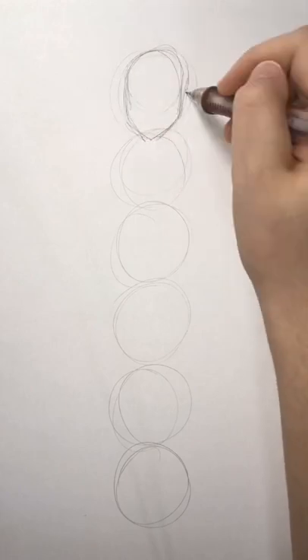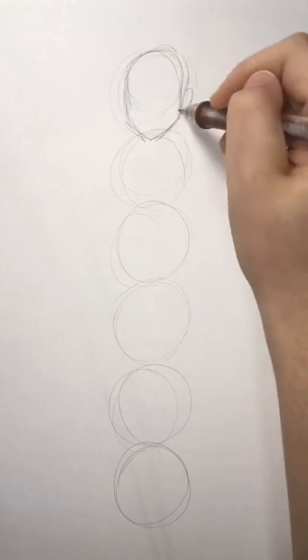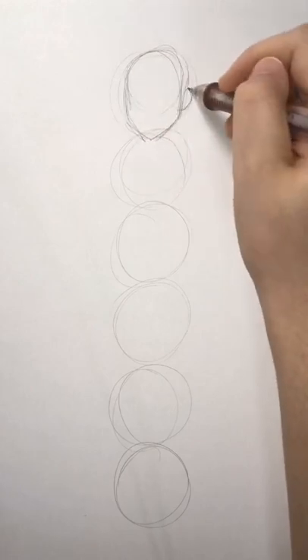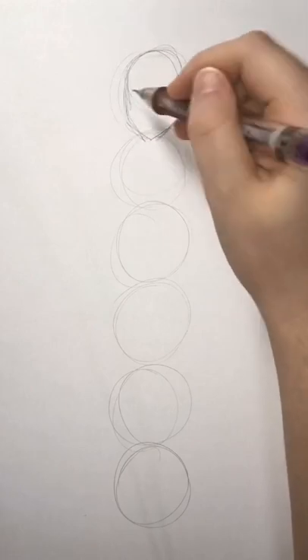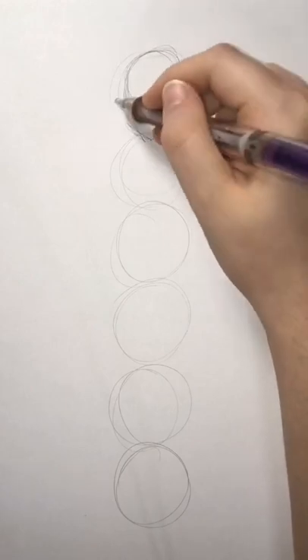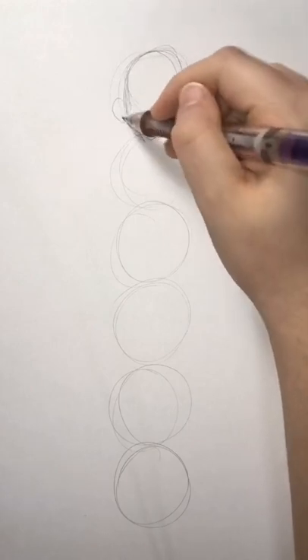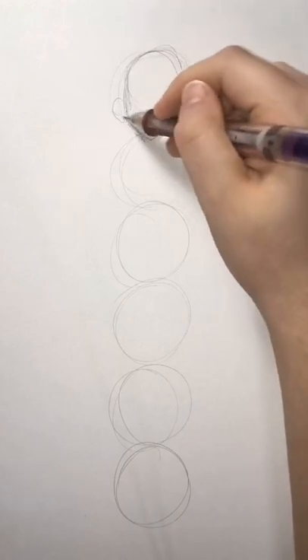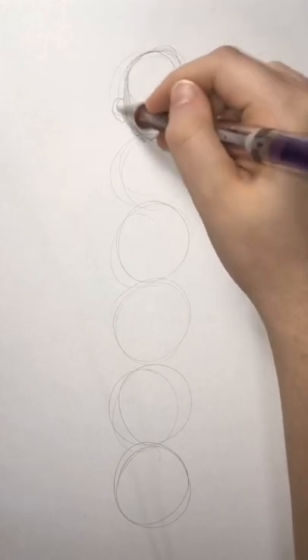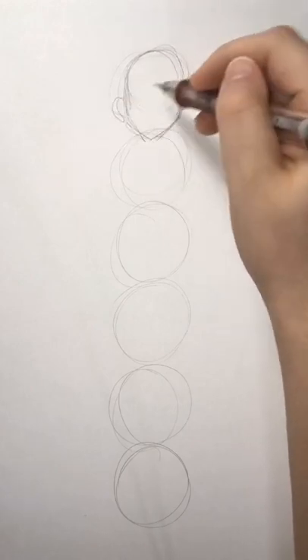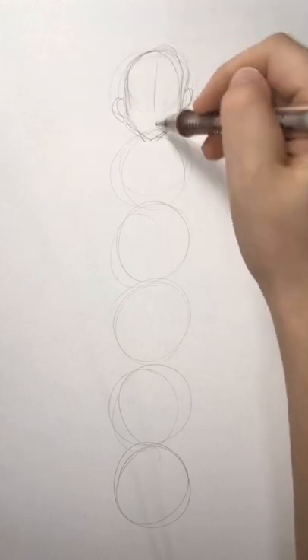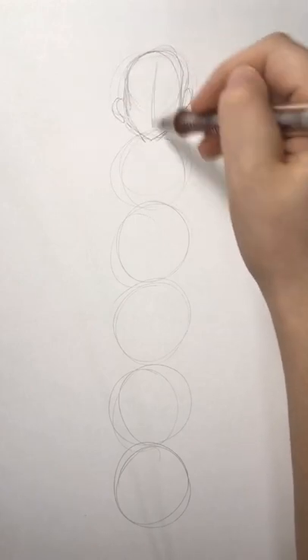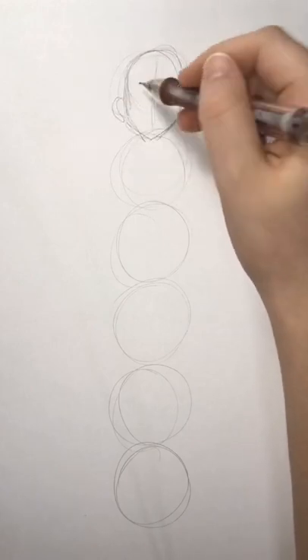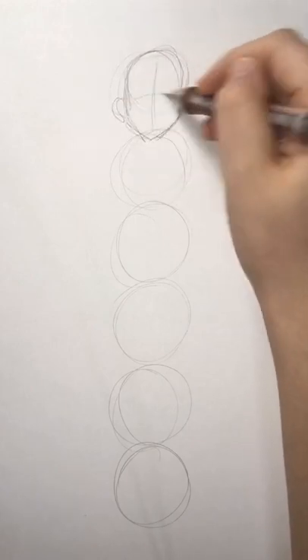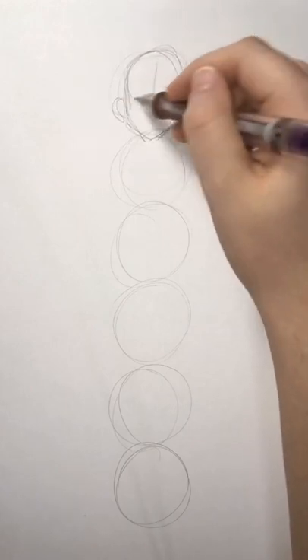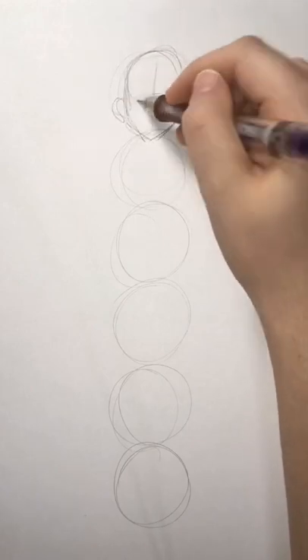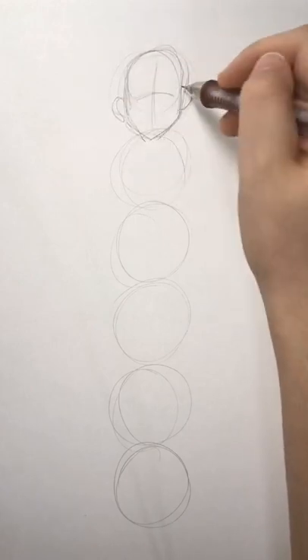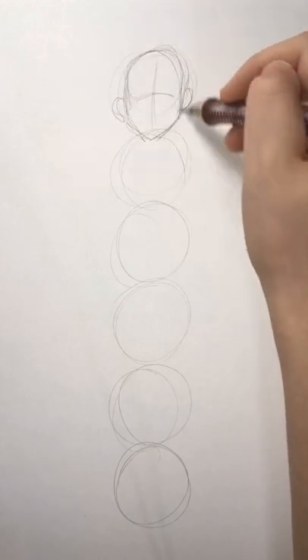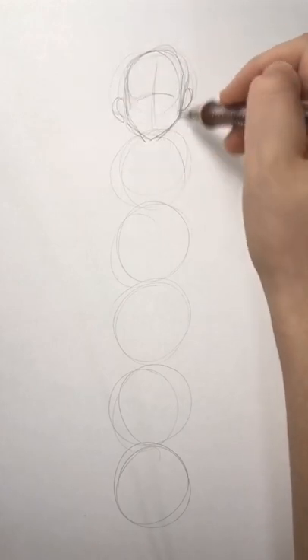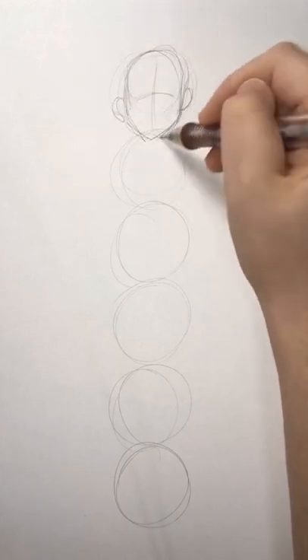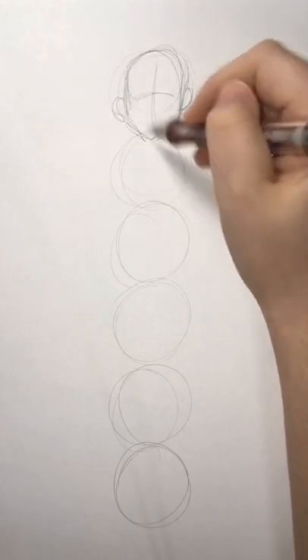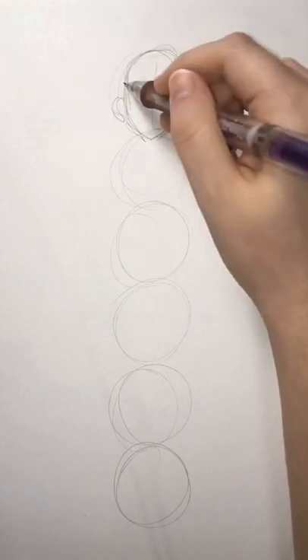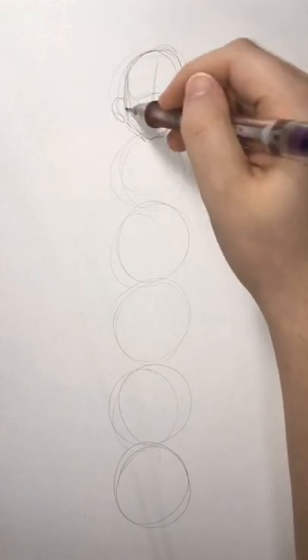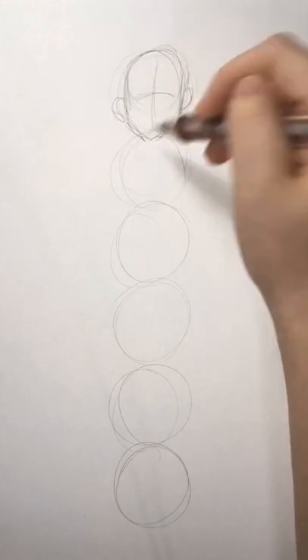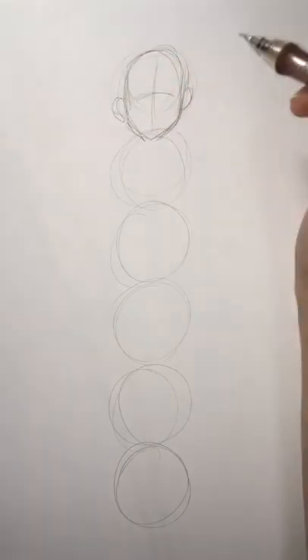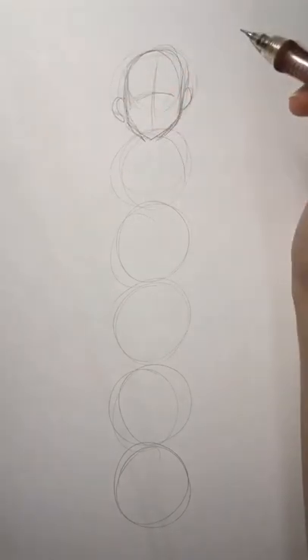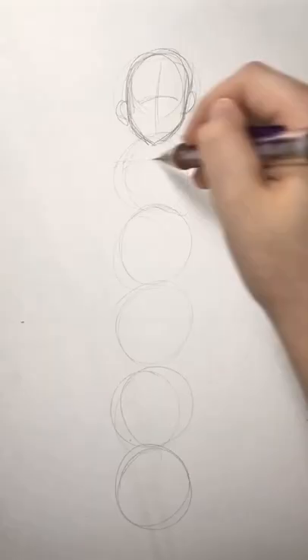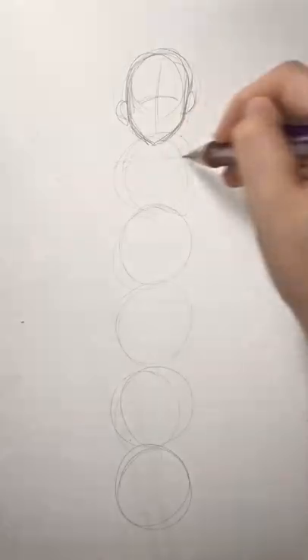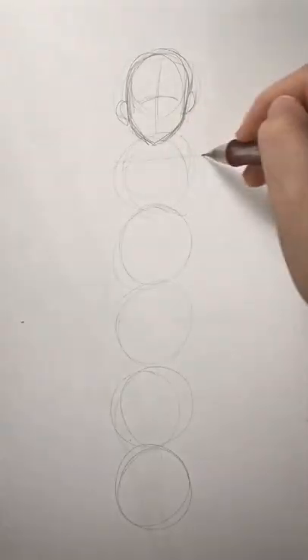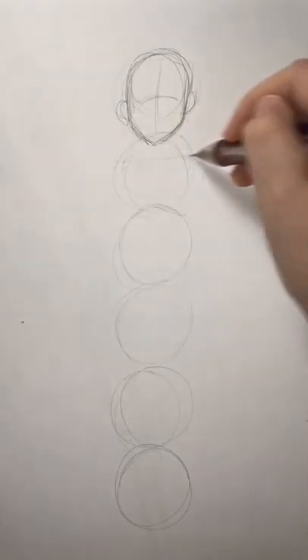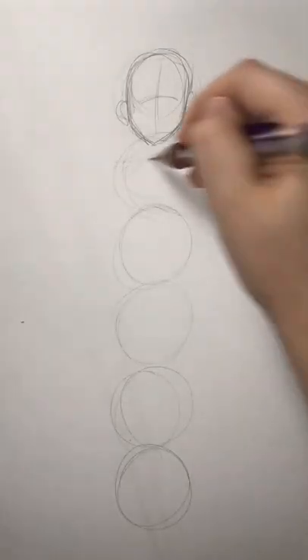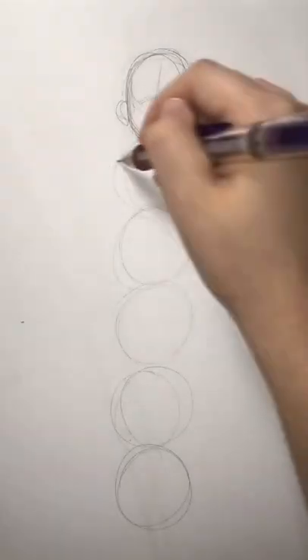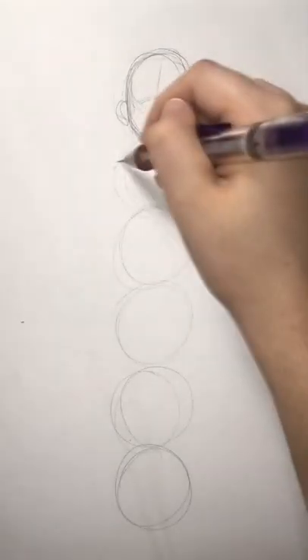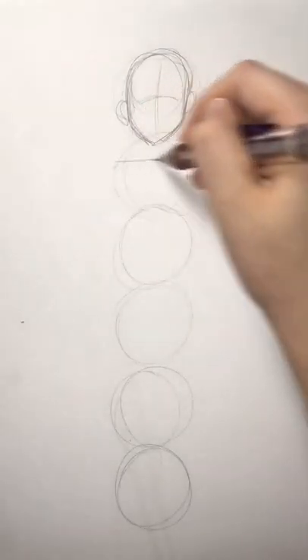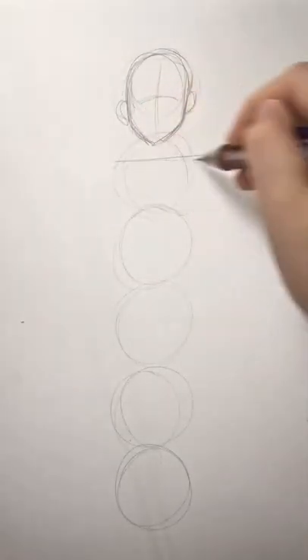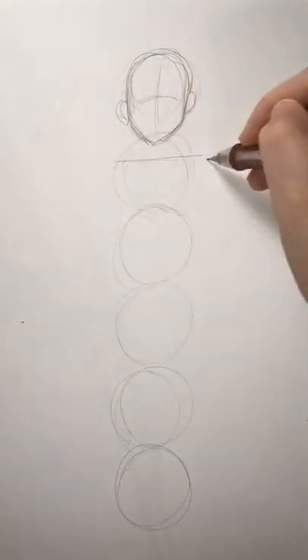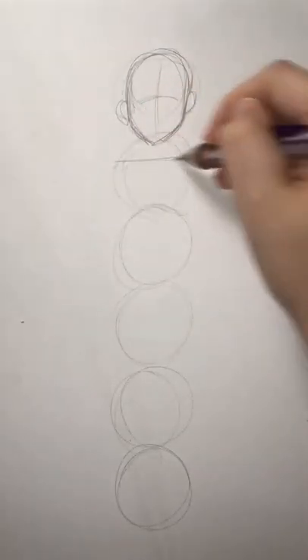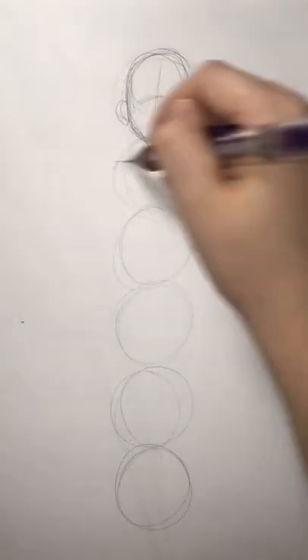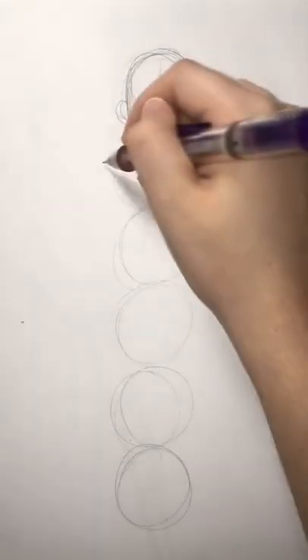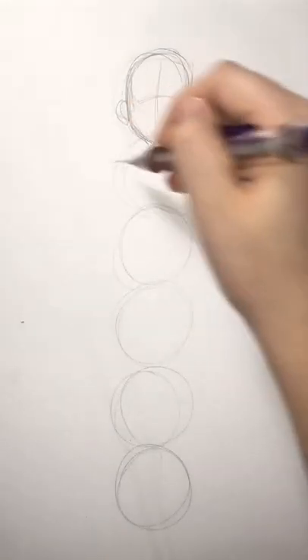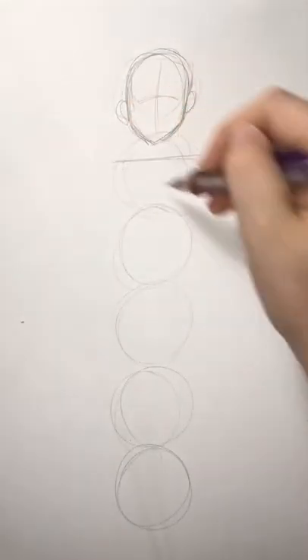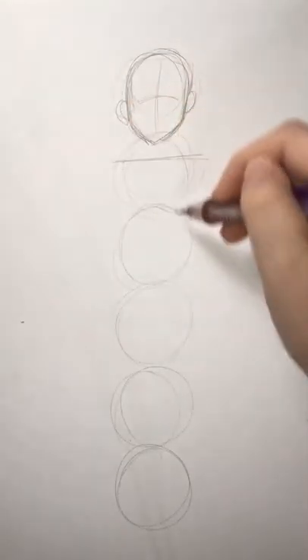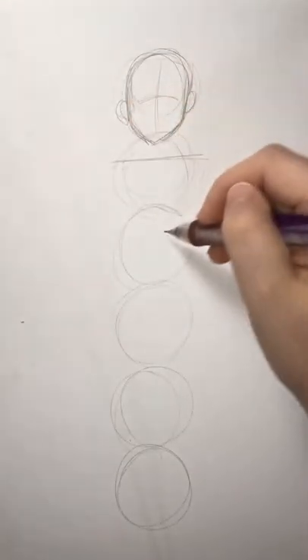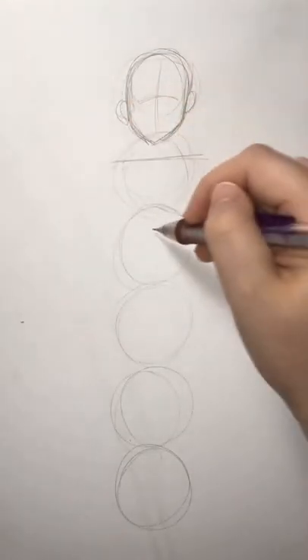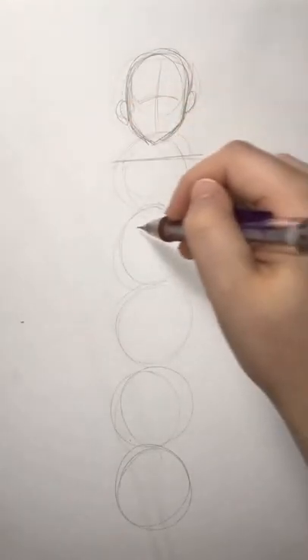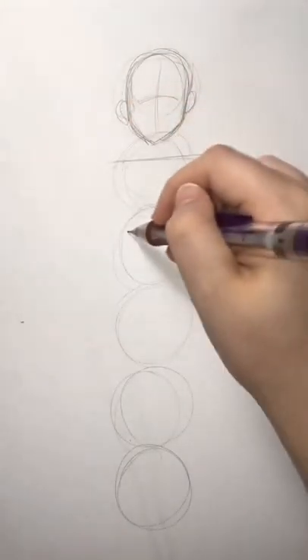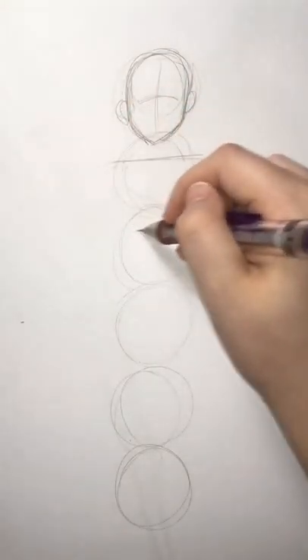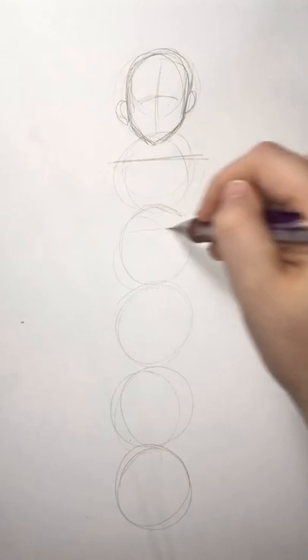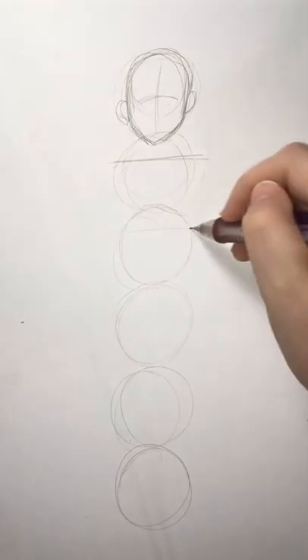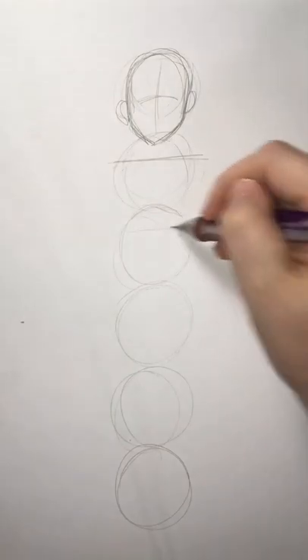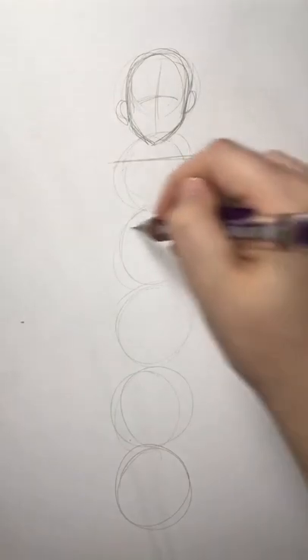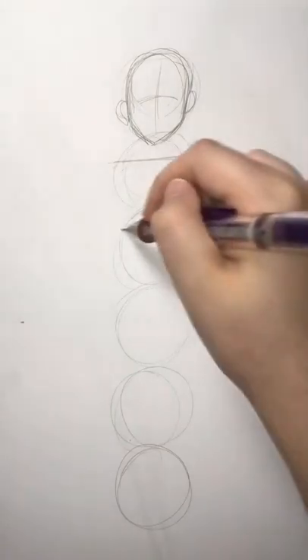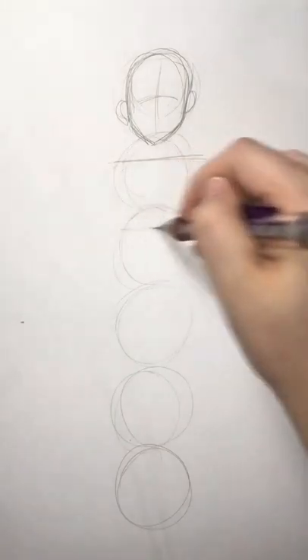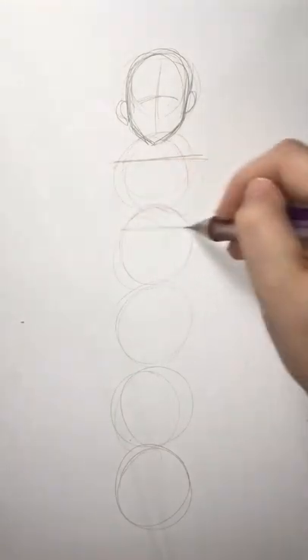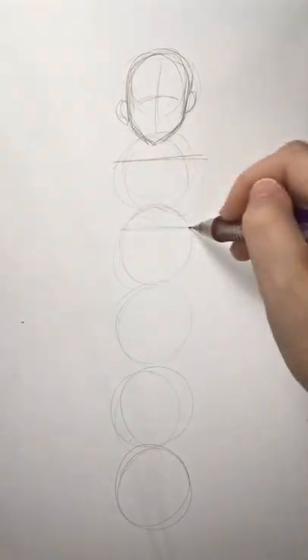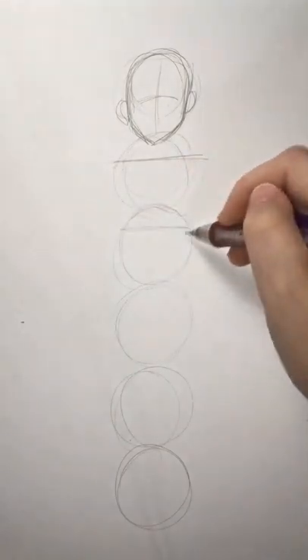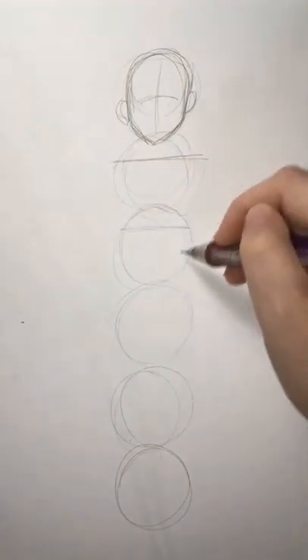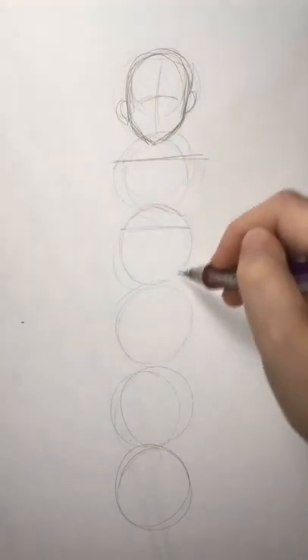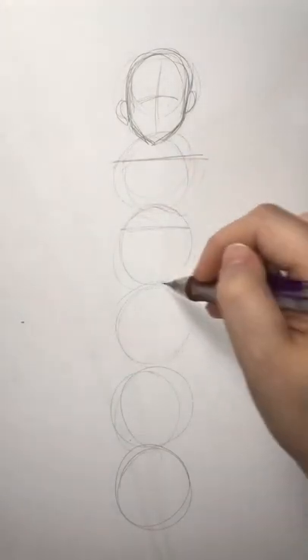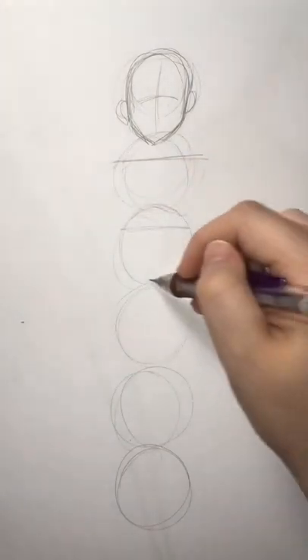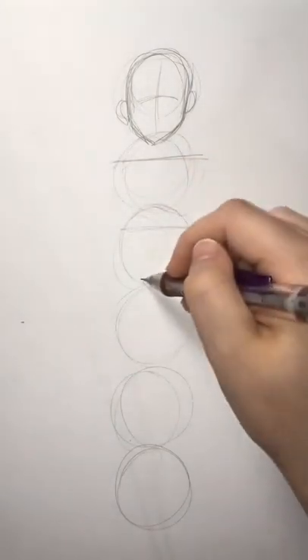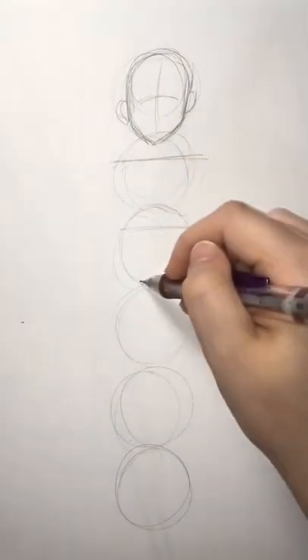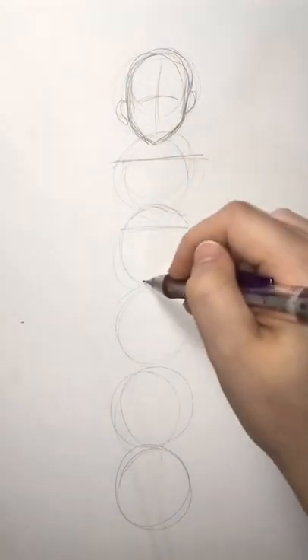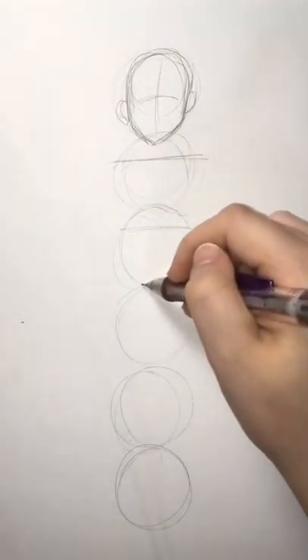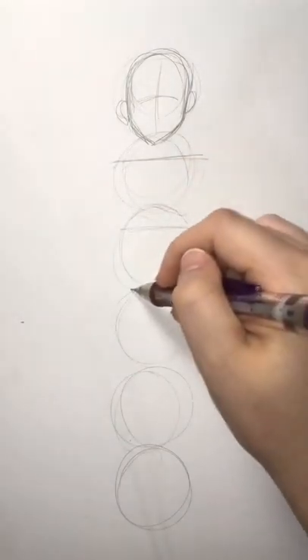I will be making a tutorial on how to draw a head. Next, draw a line for the shoulders, waist, and right before the legs.